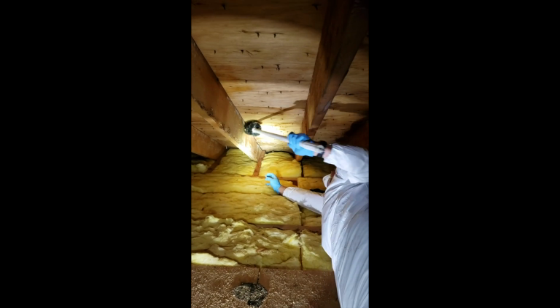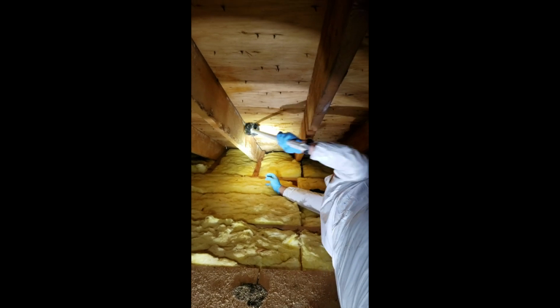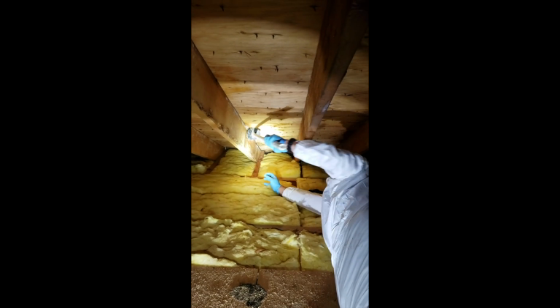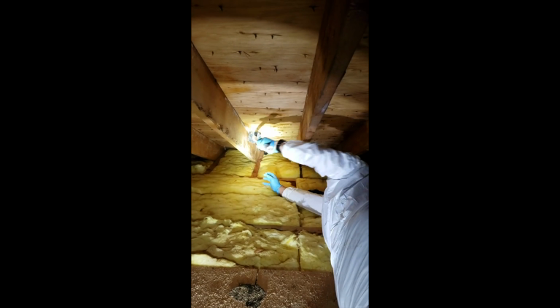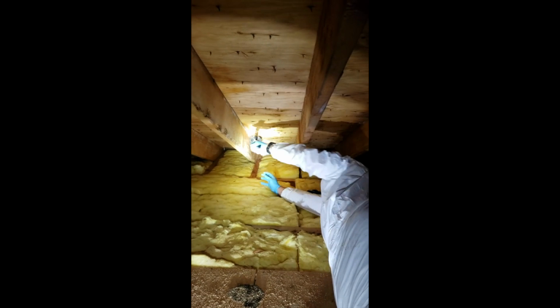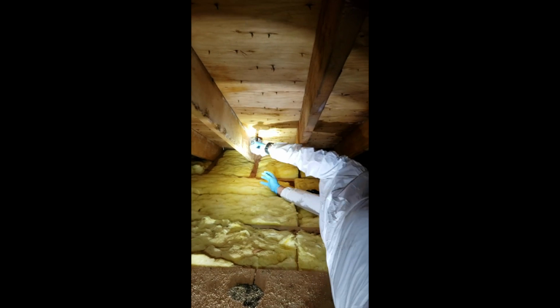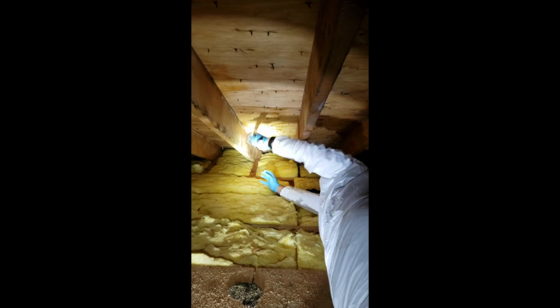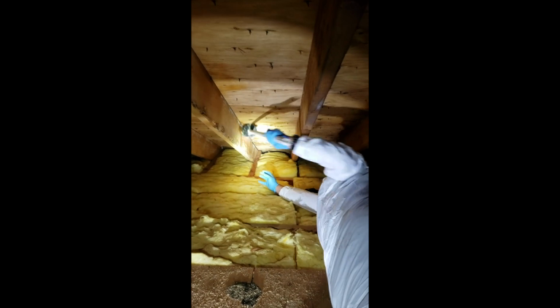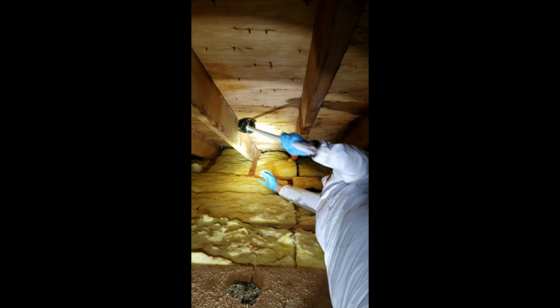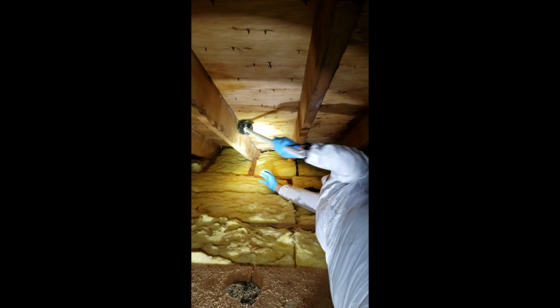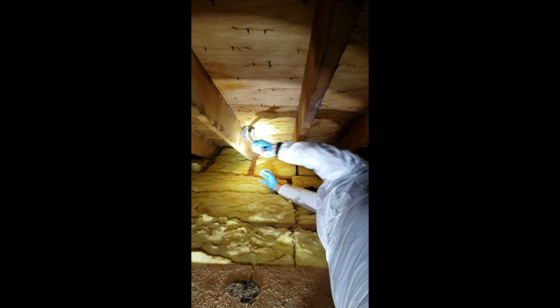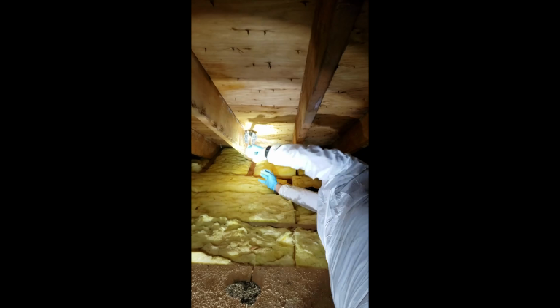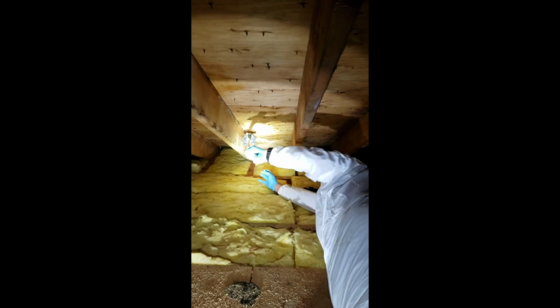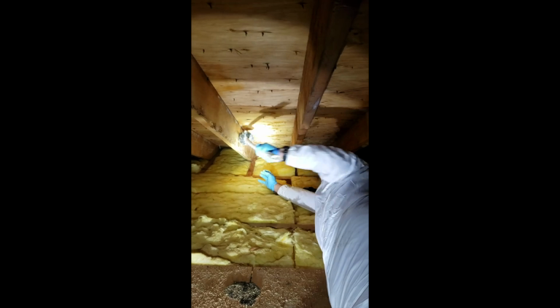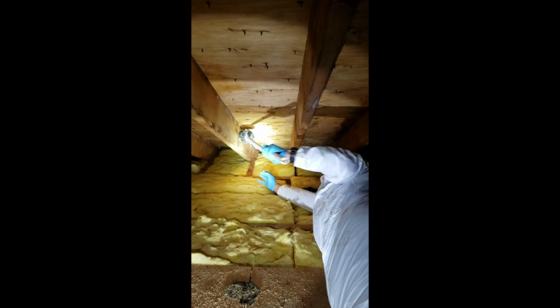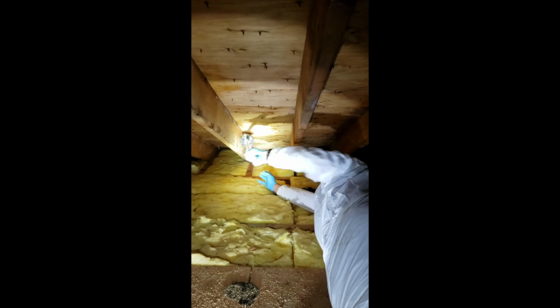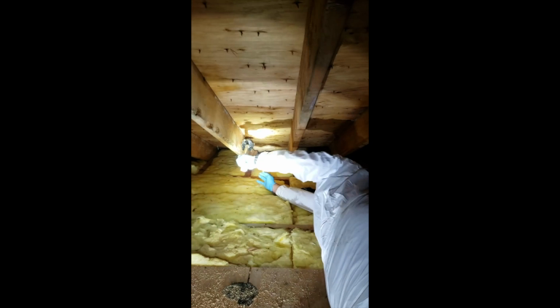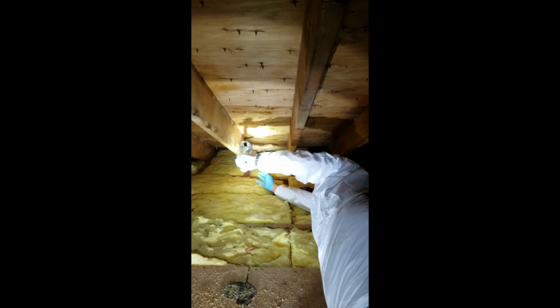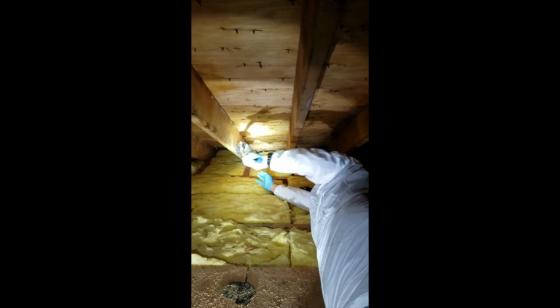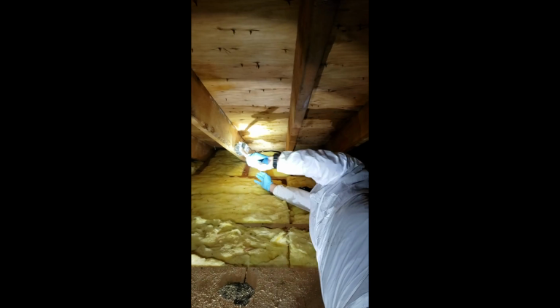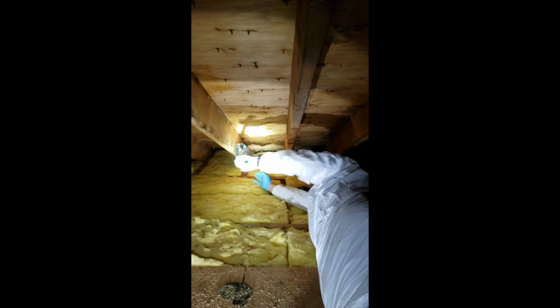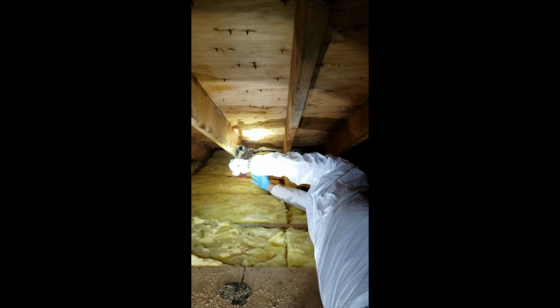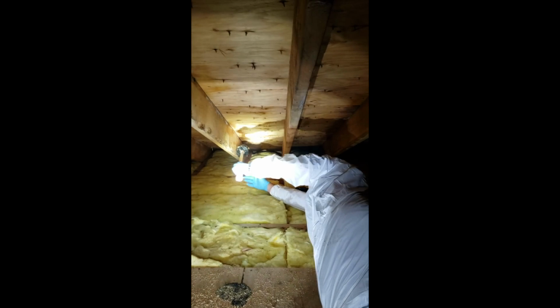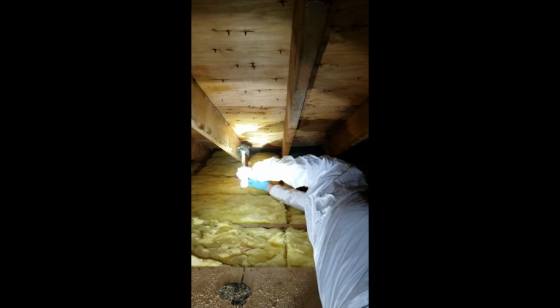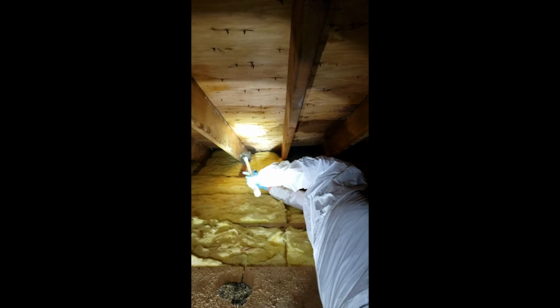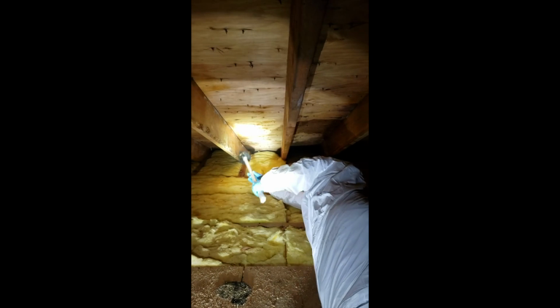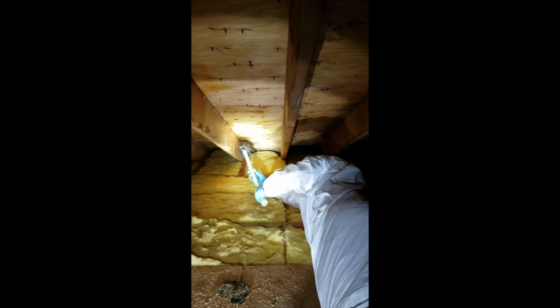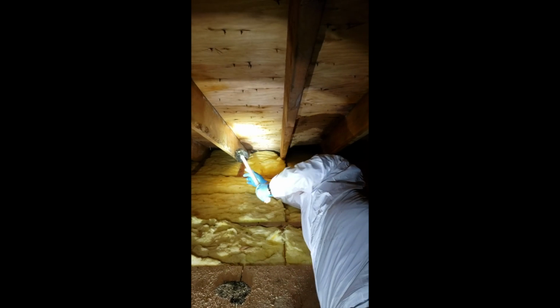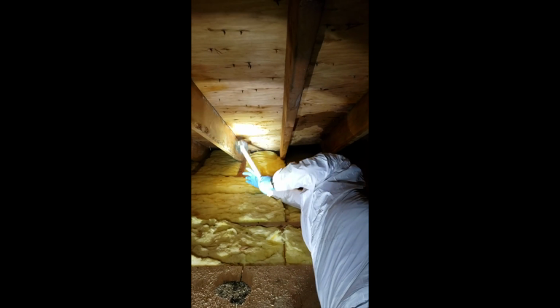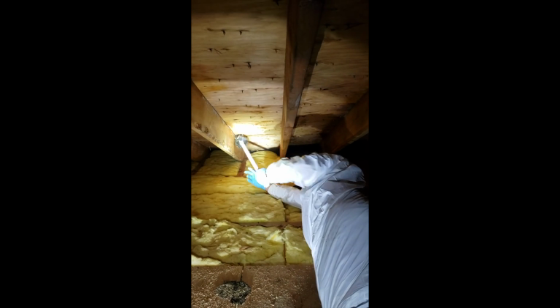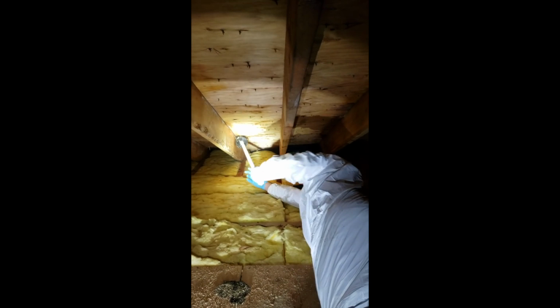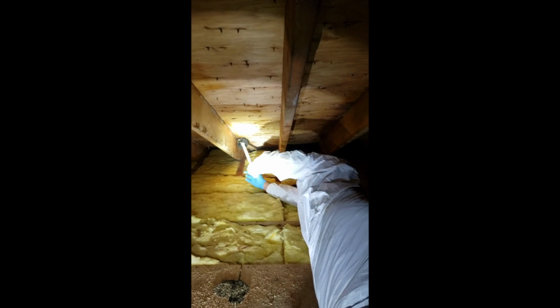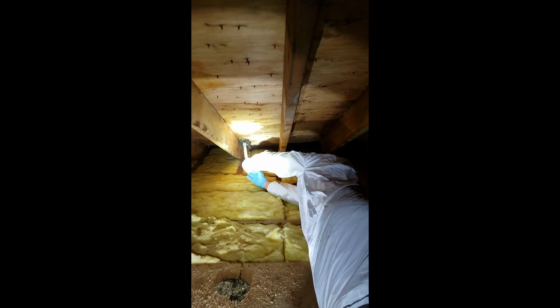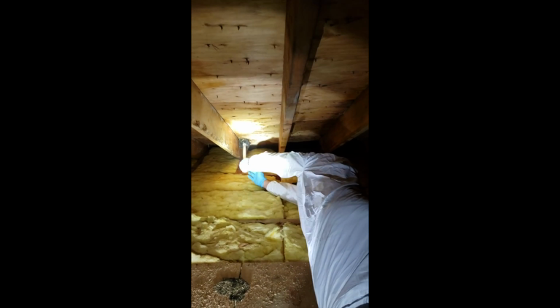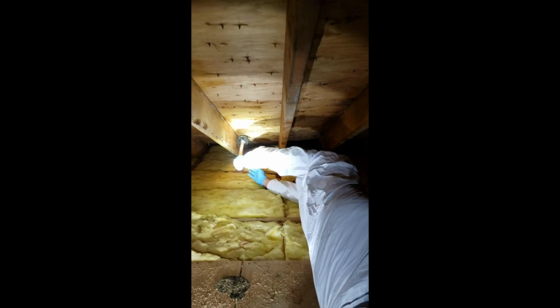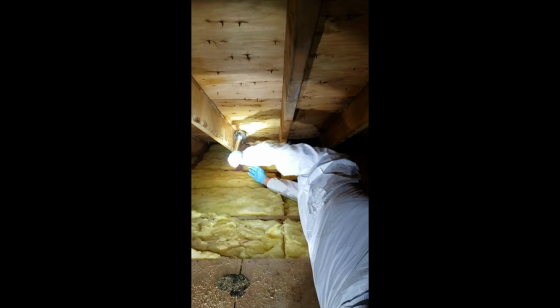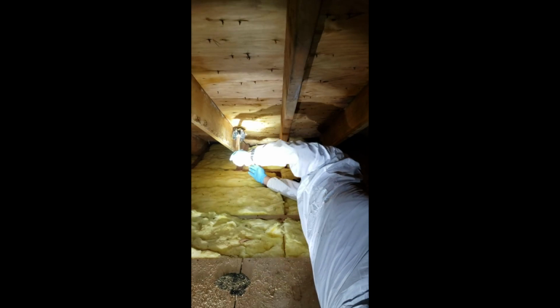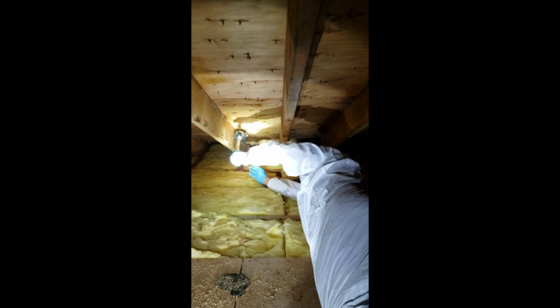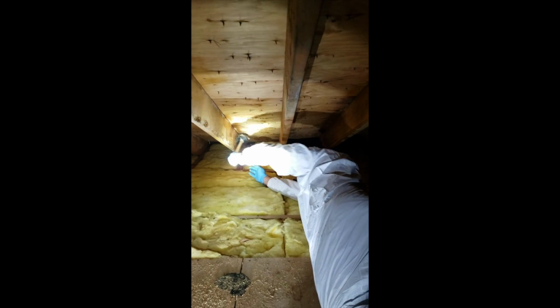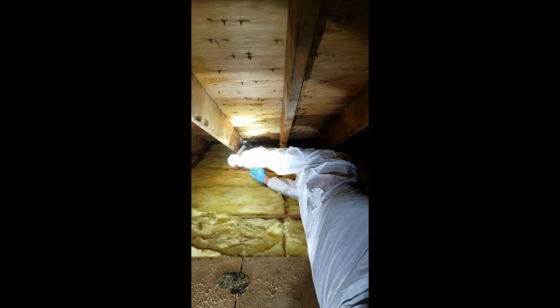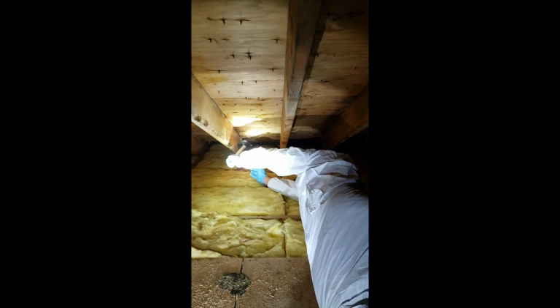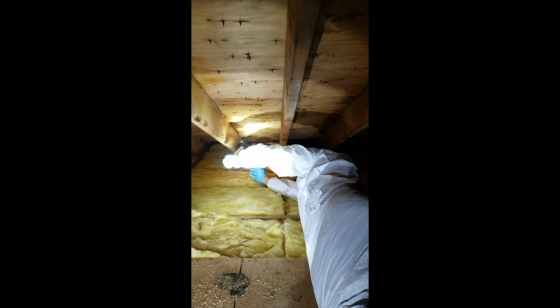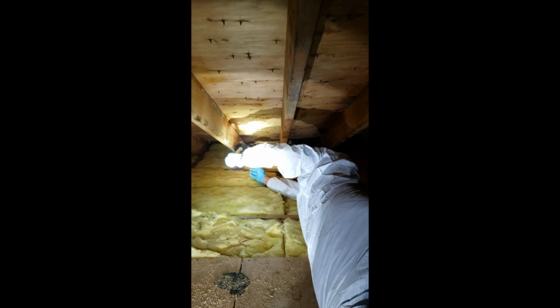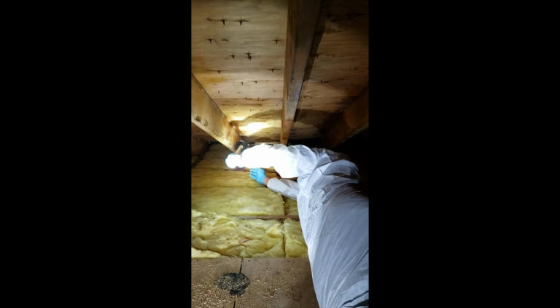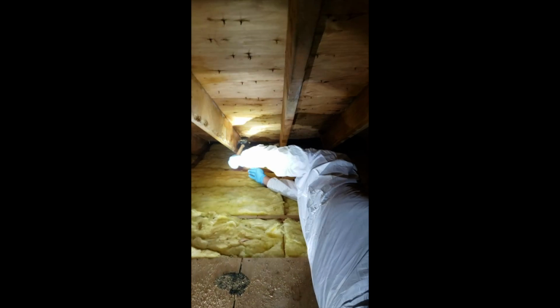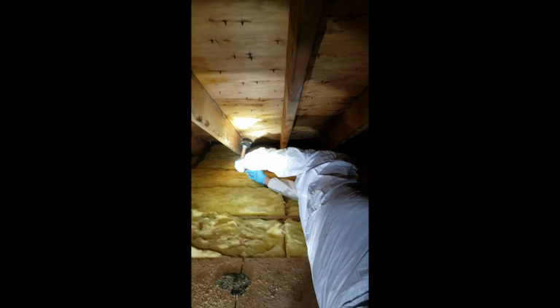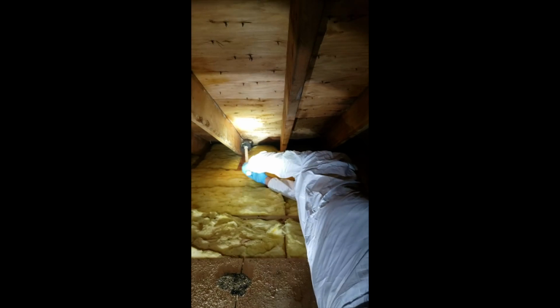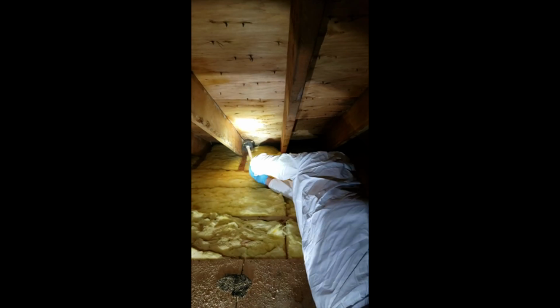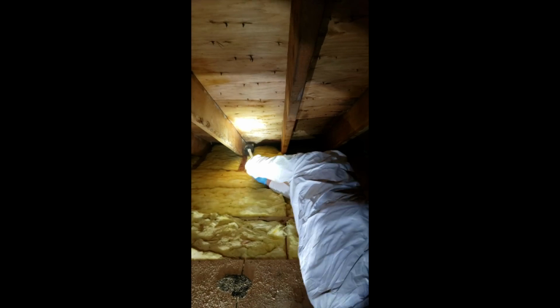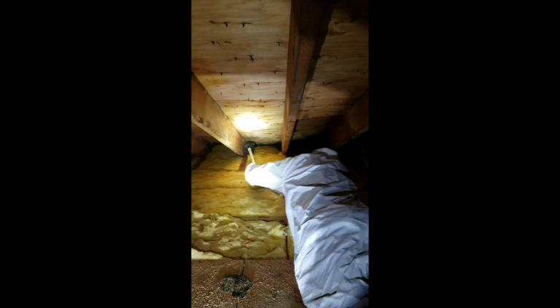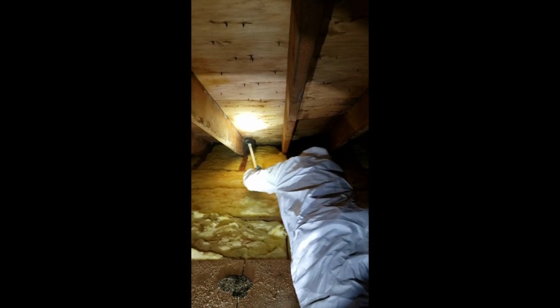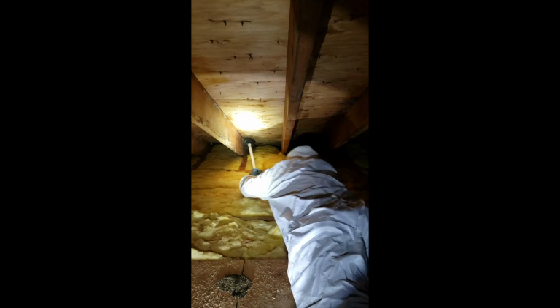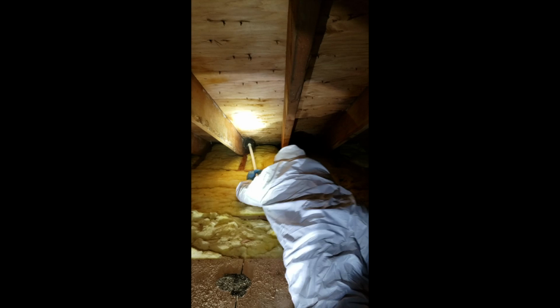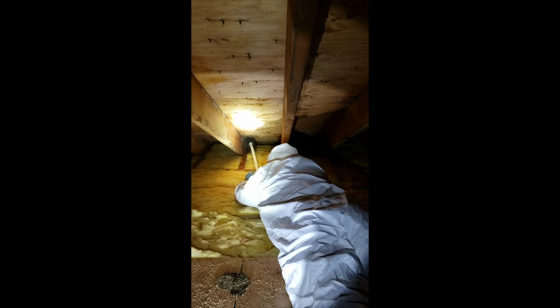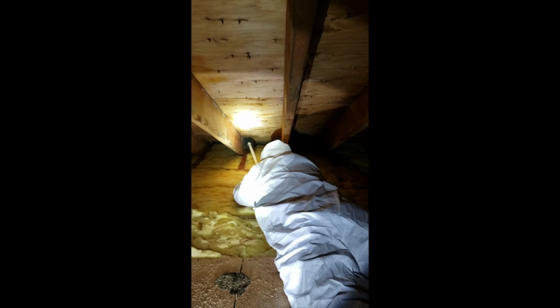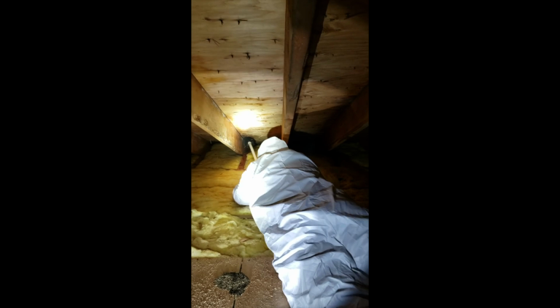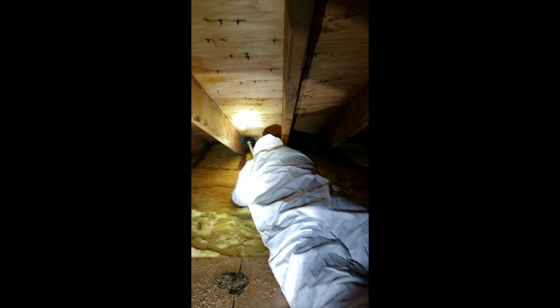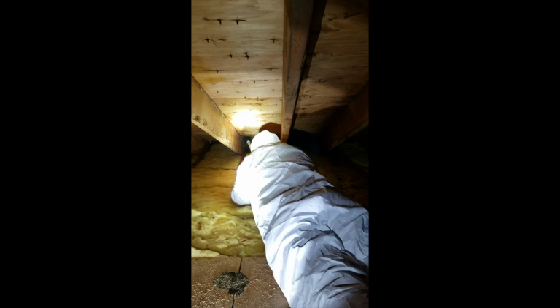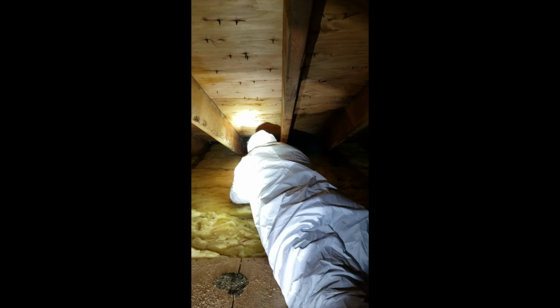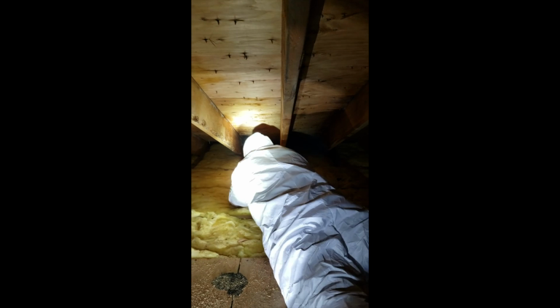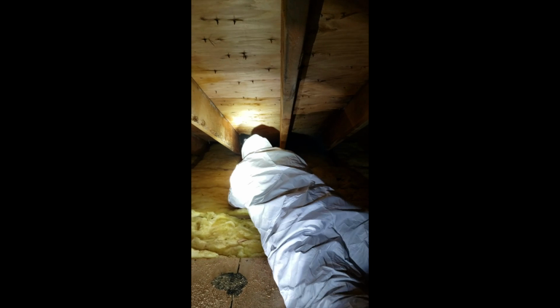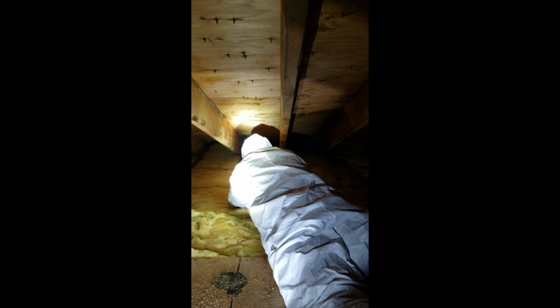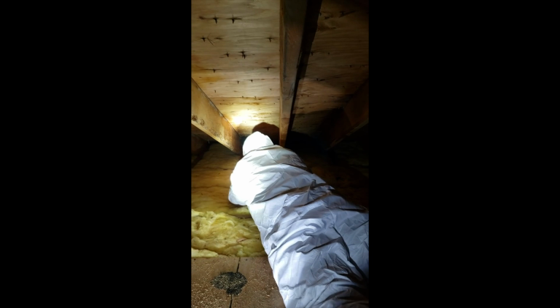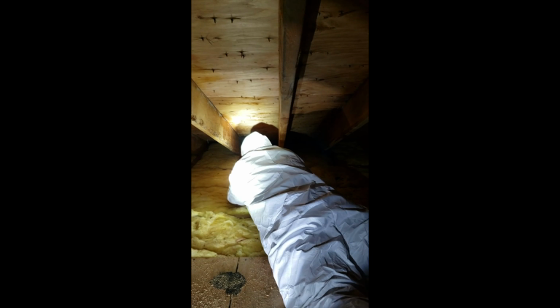Since the wood is still staining on the rafters, we're using our mold stain remover, which removes all the excess staining of the mold on the wood.